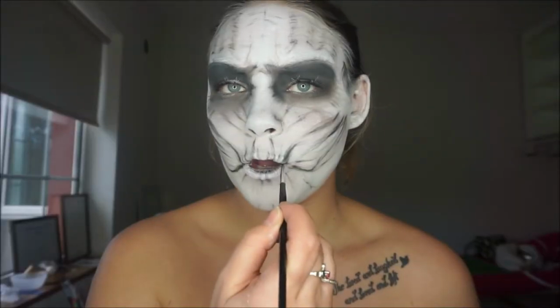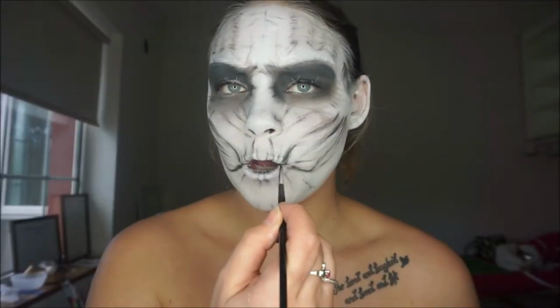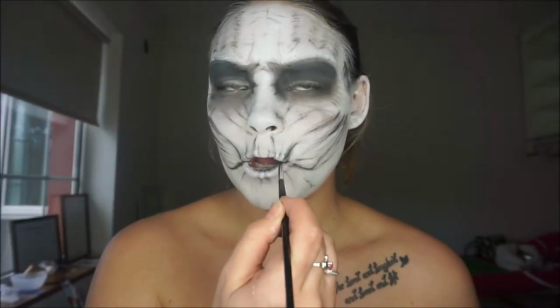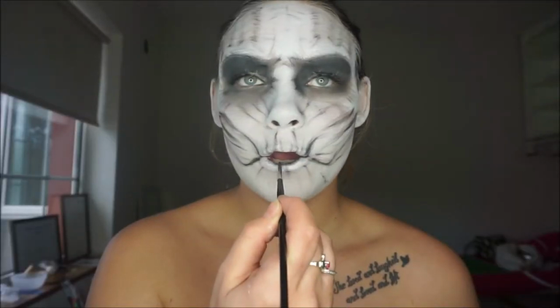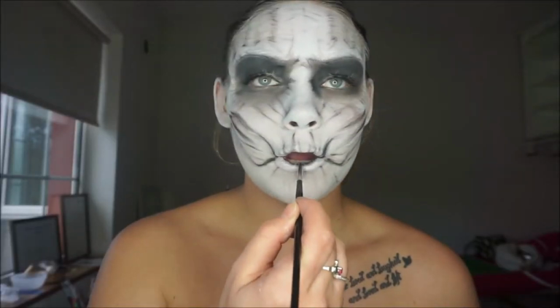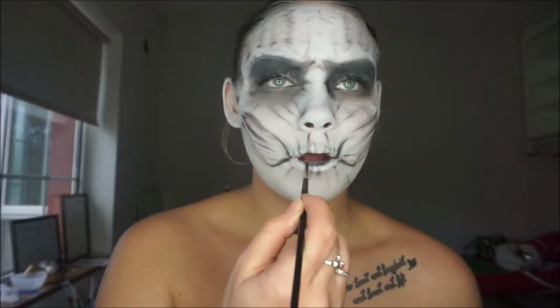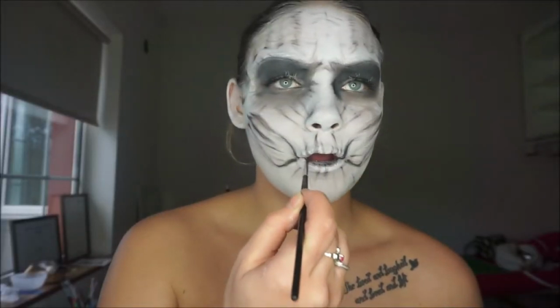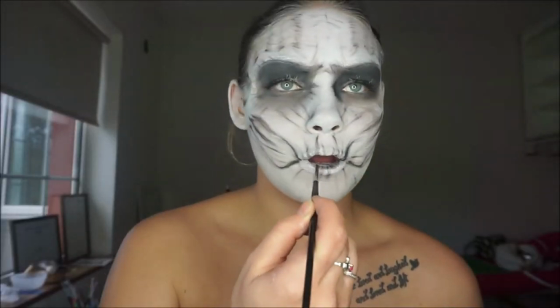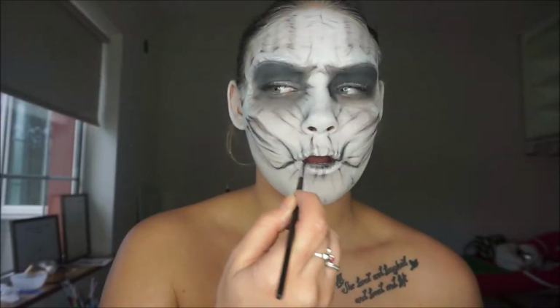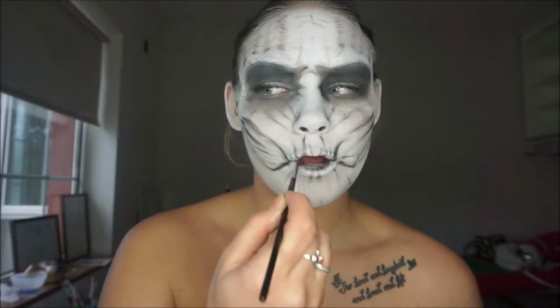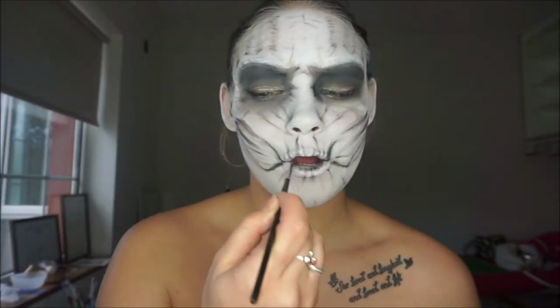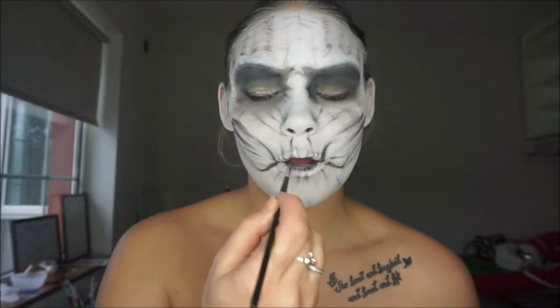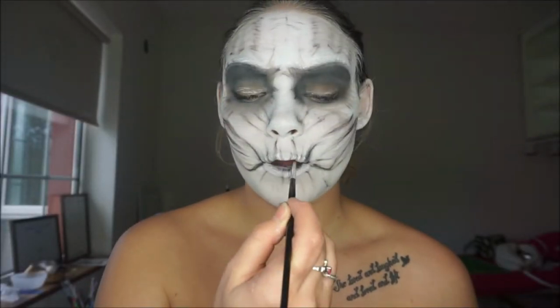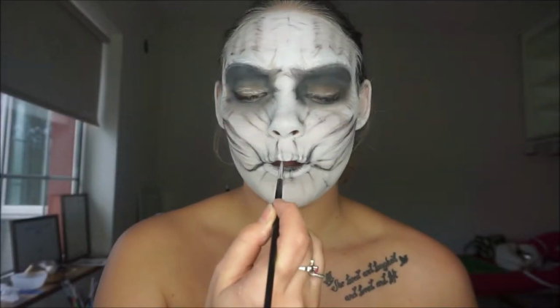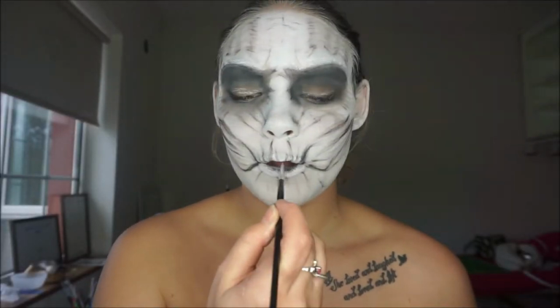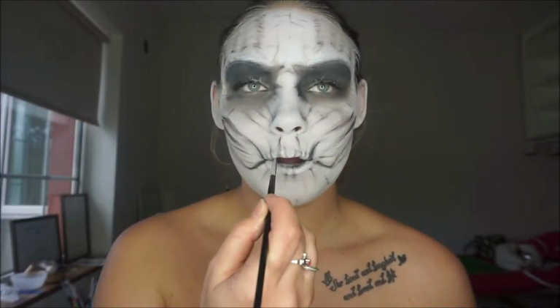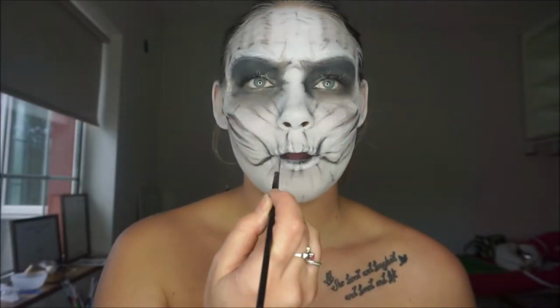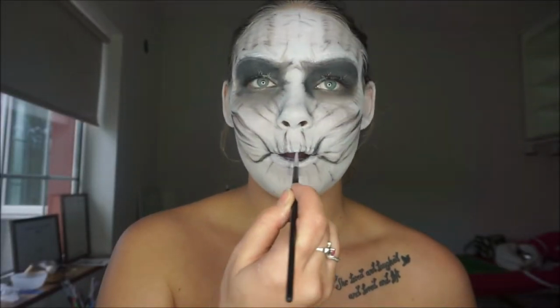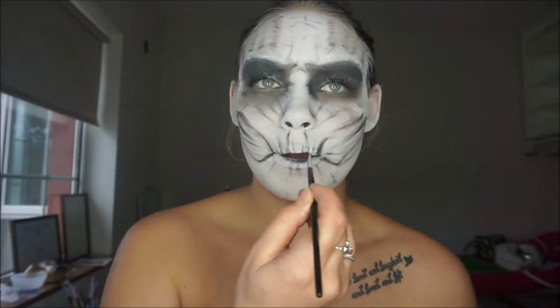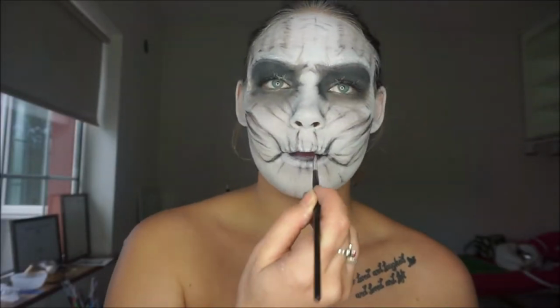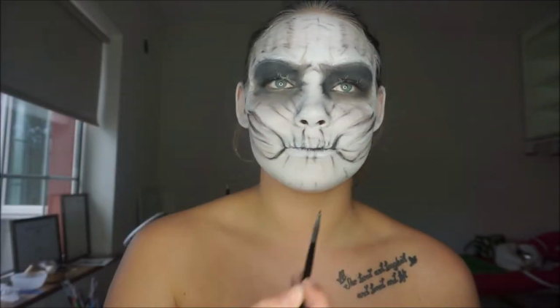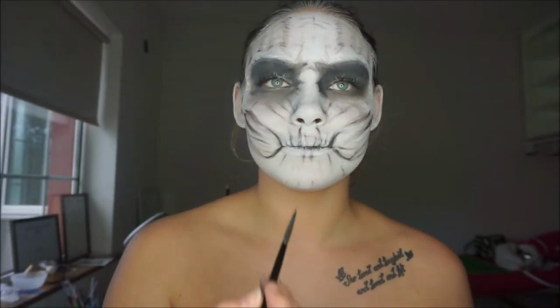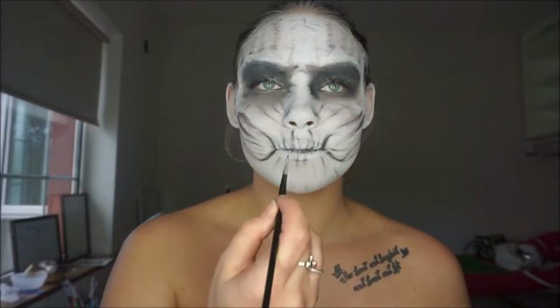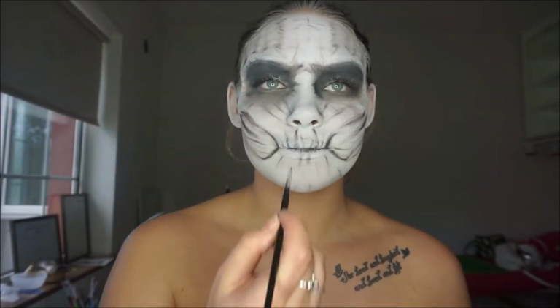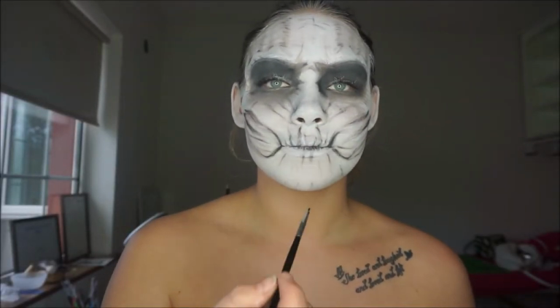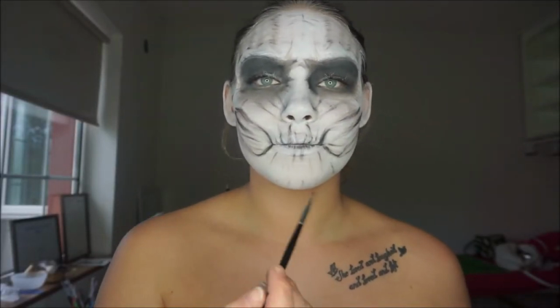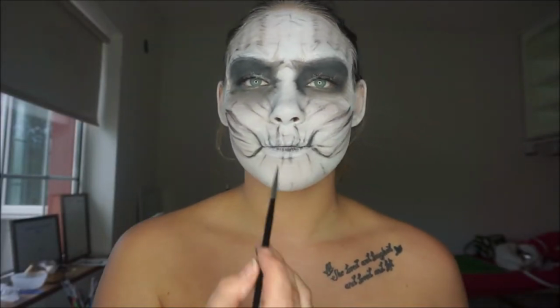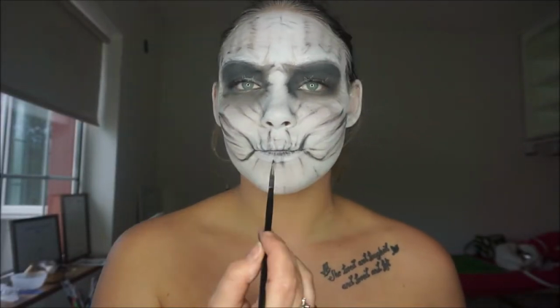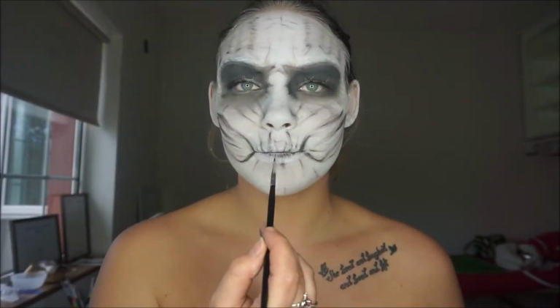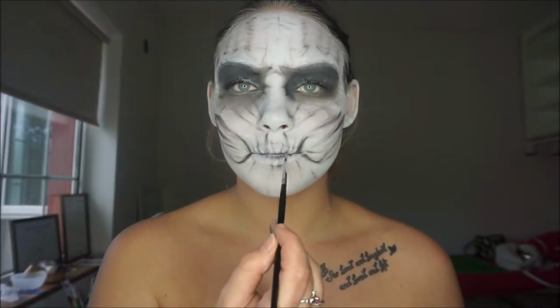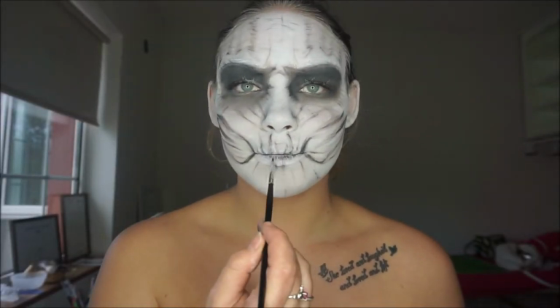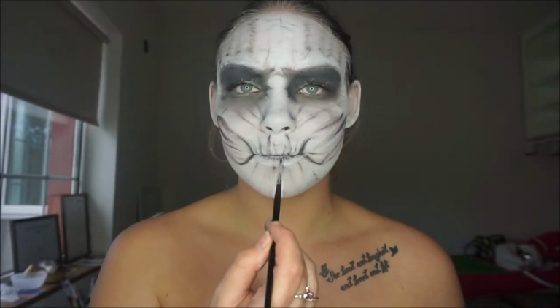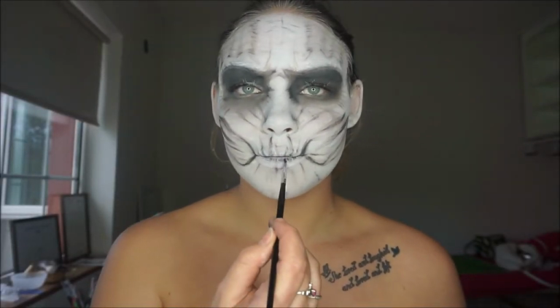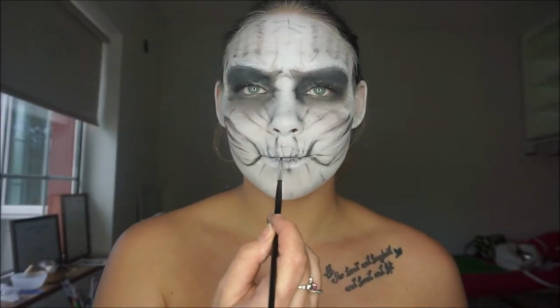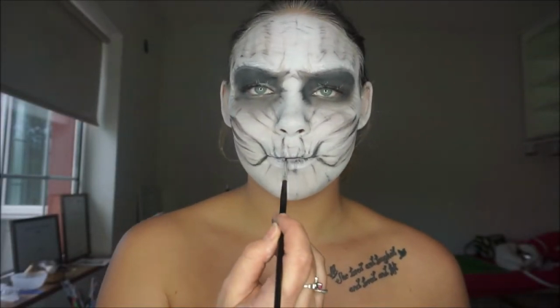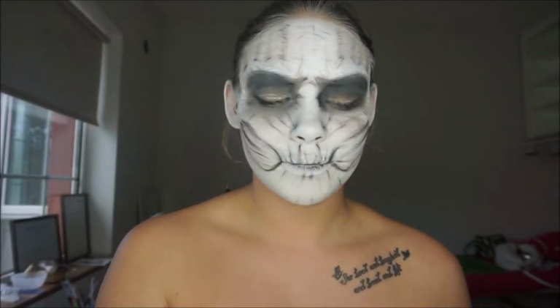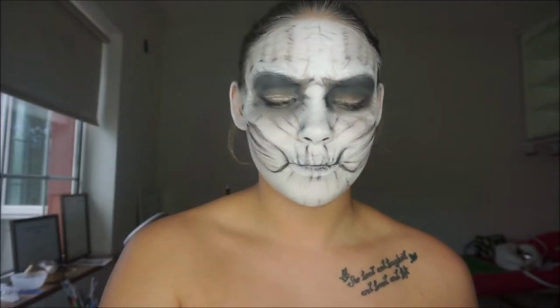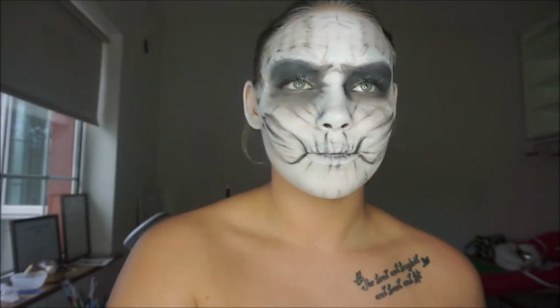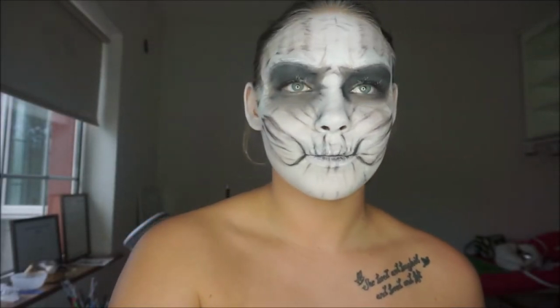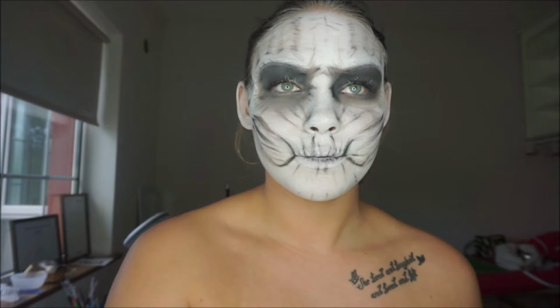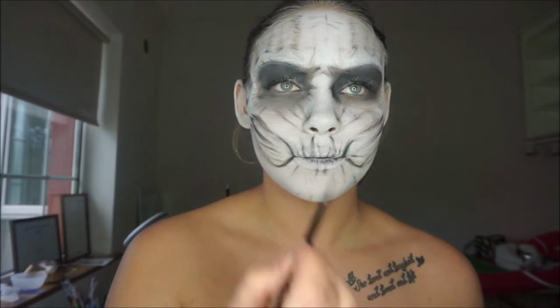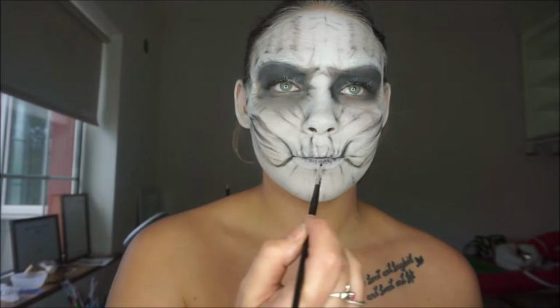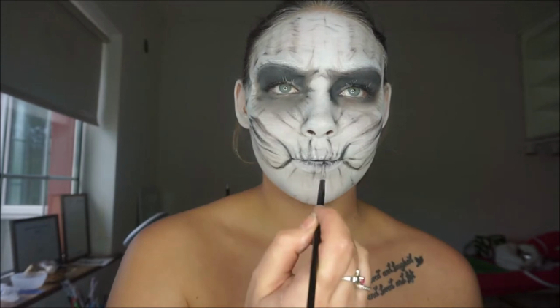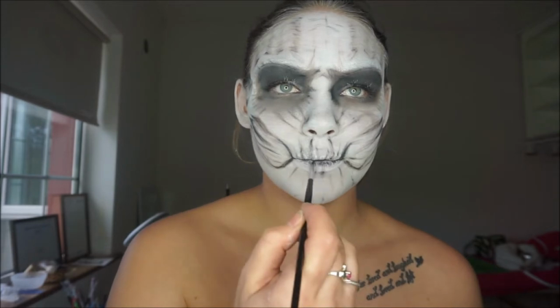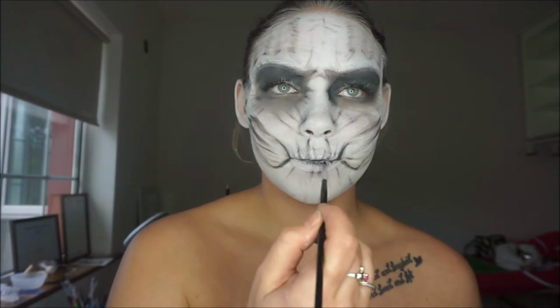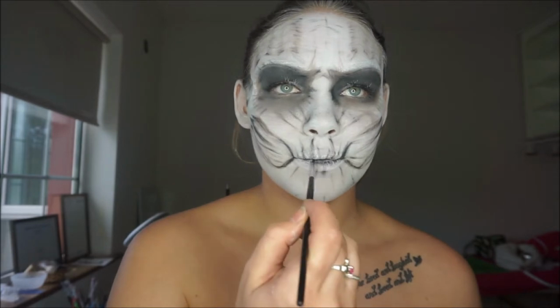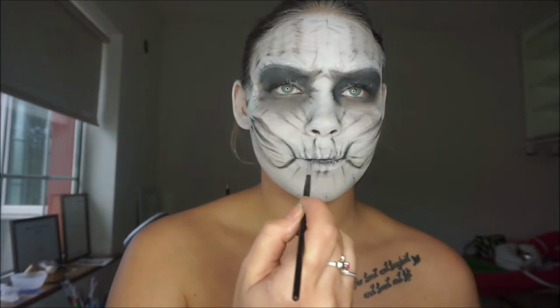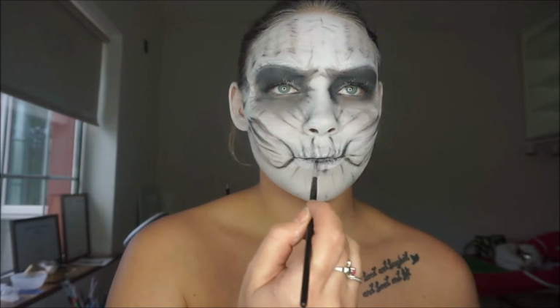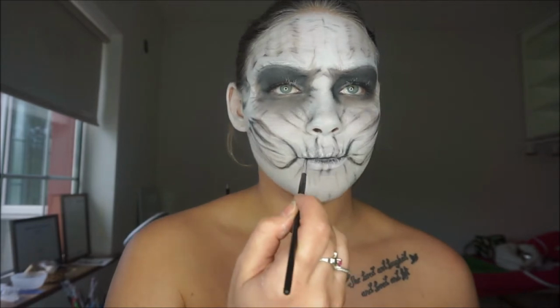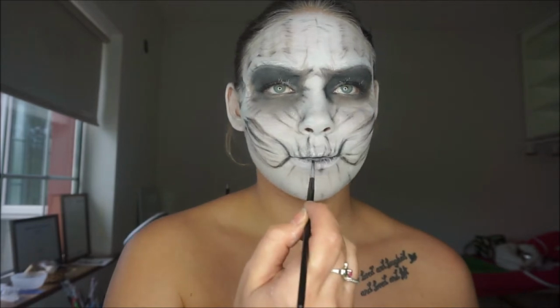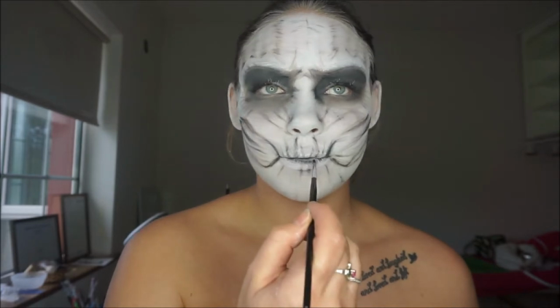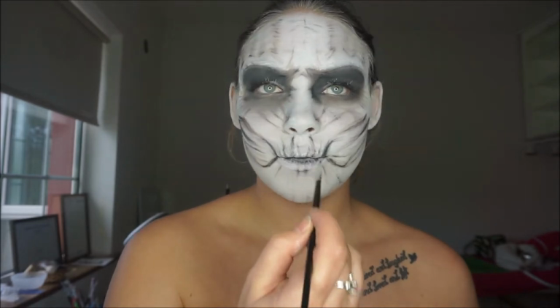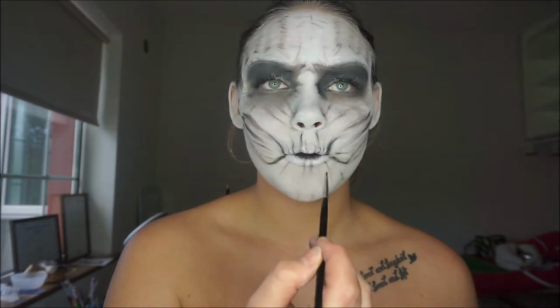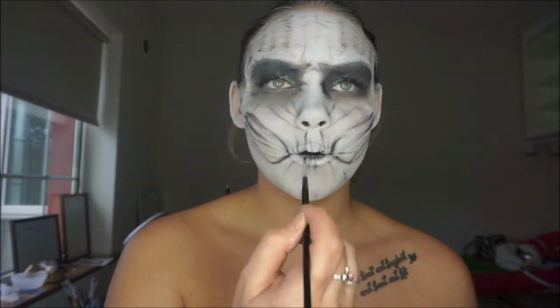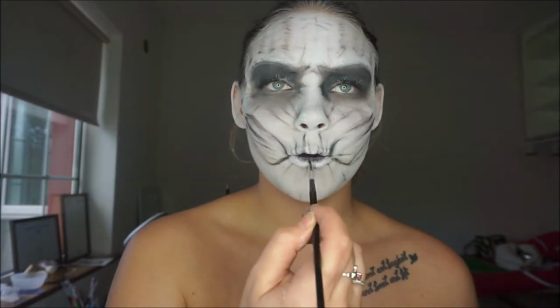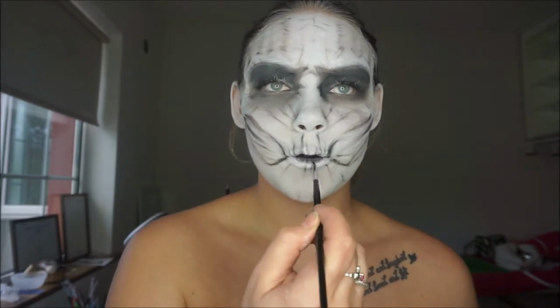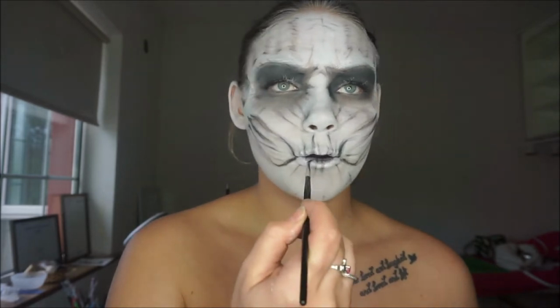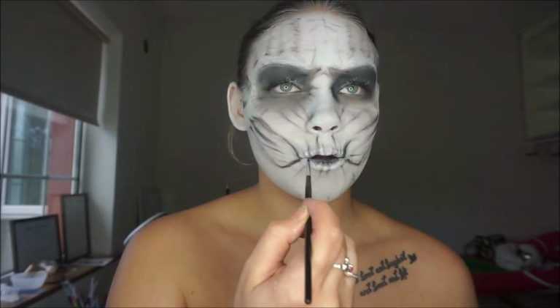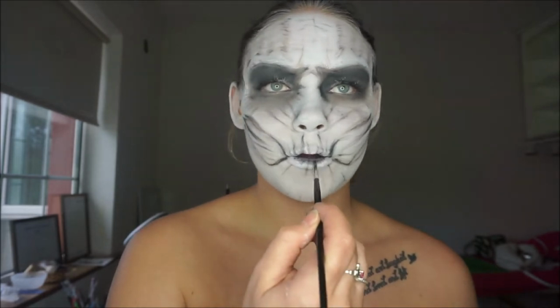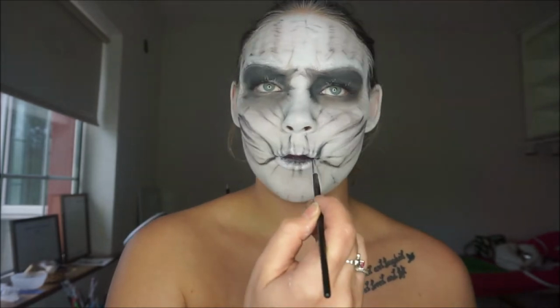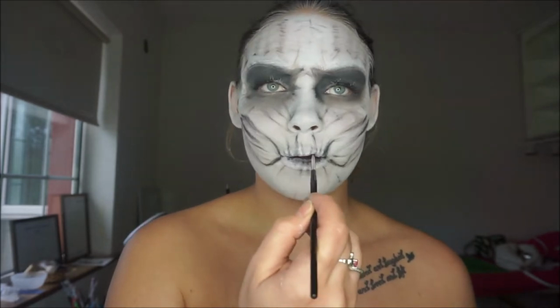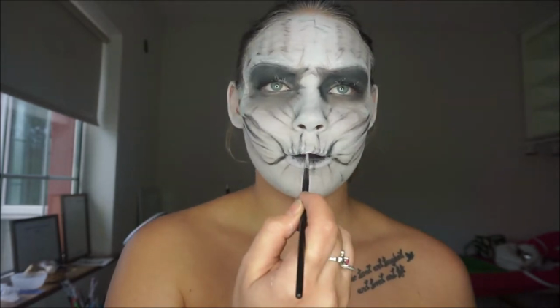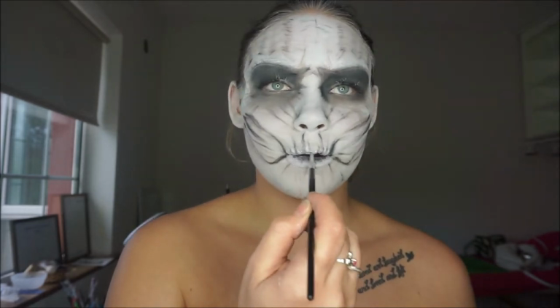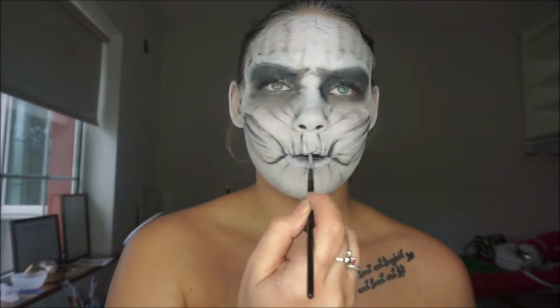For the lips, I felt that if you kind of scrunched up your lips and put the eyeshadow on, it gave that wrinkled effect on the lips again.